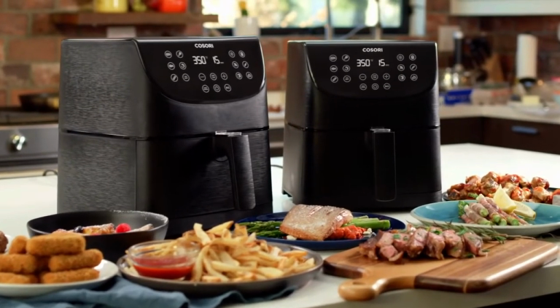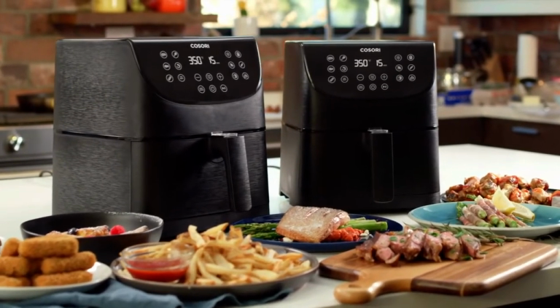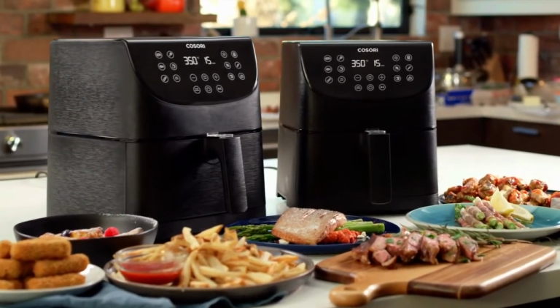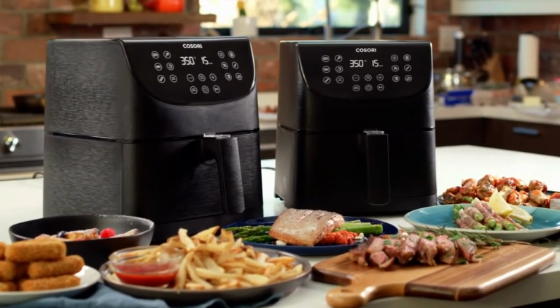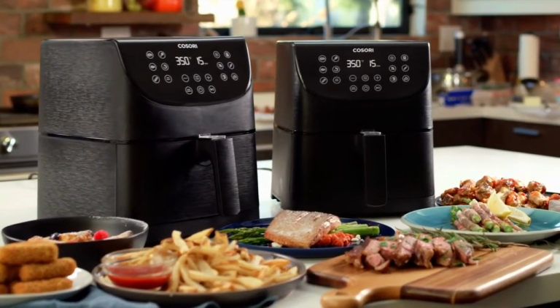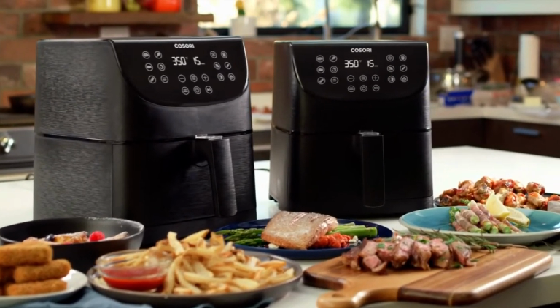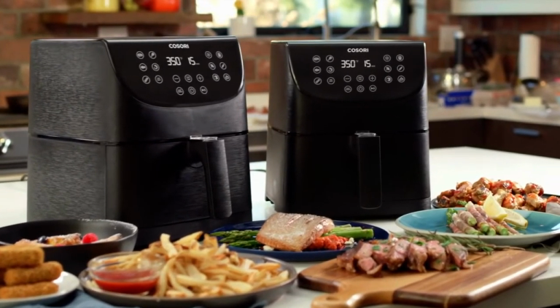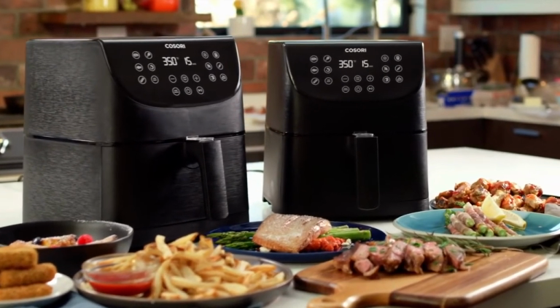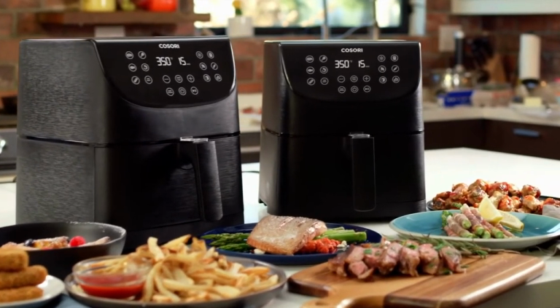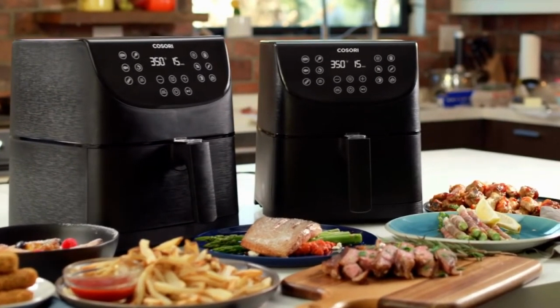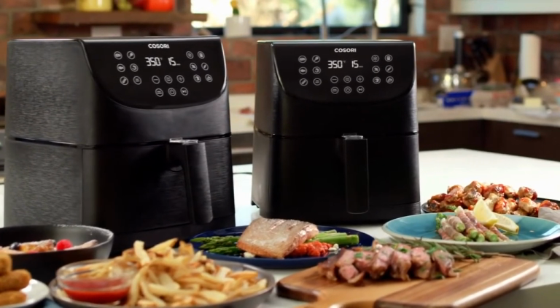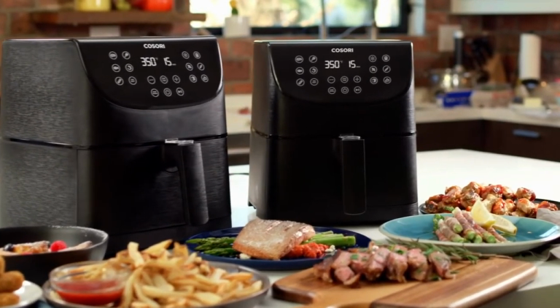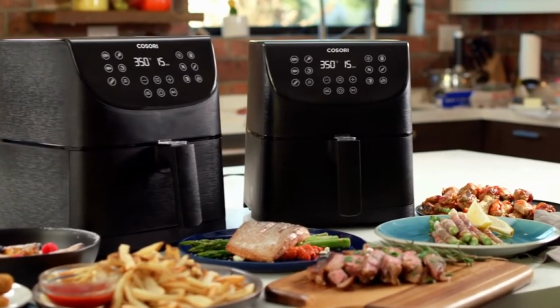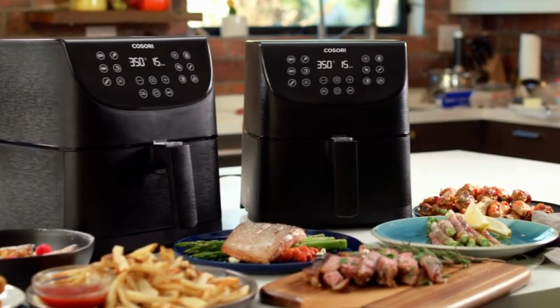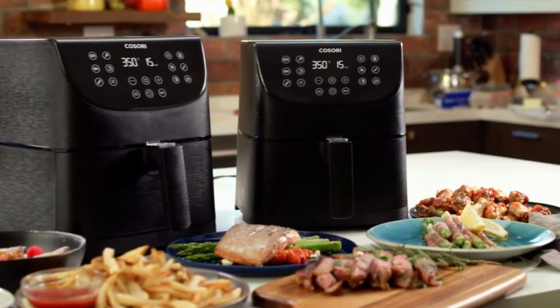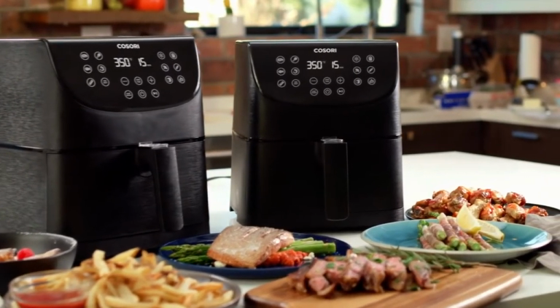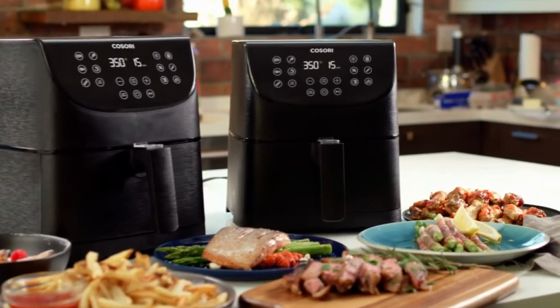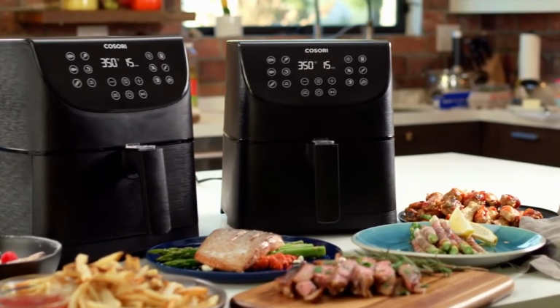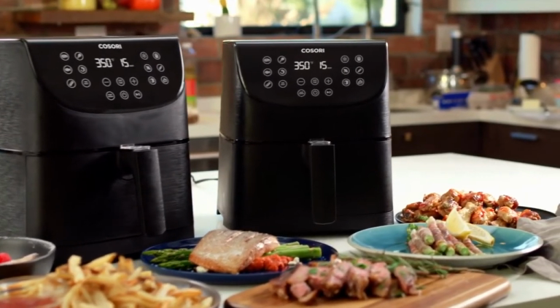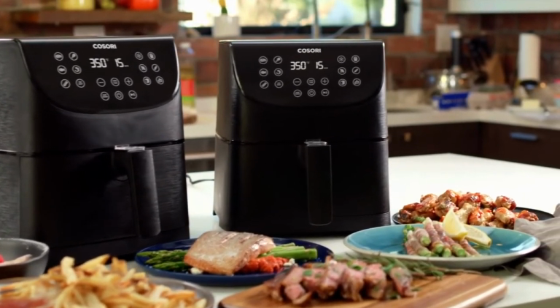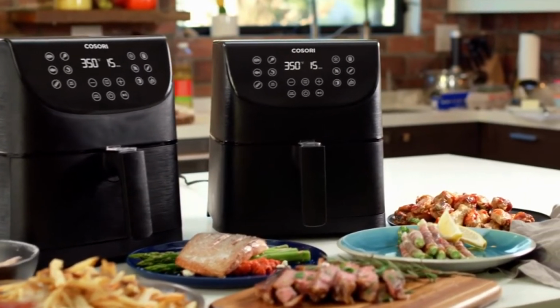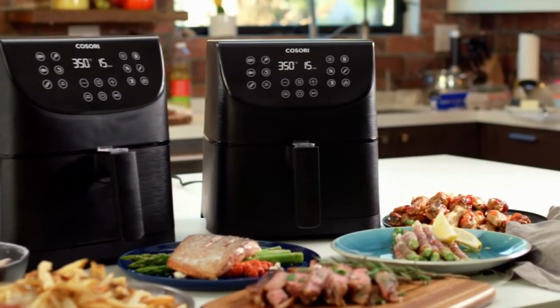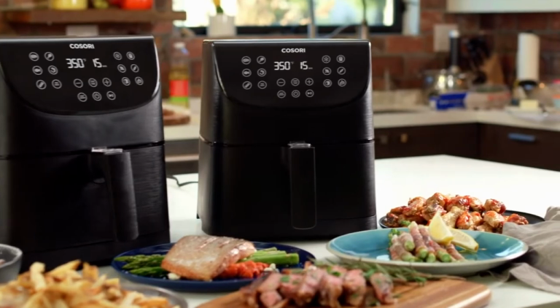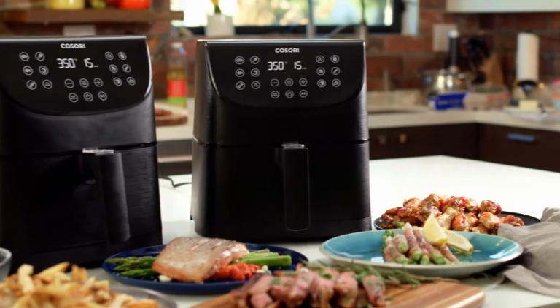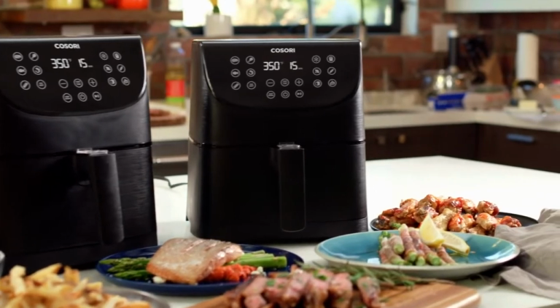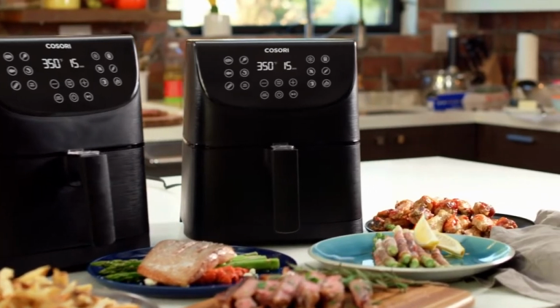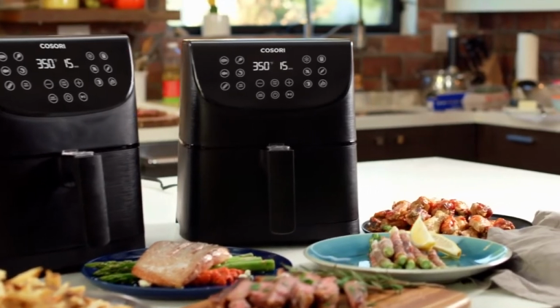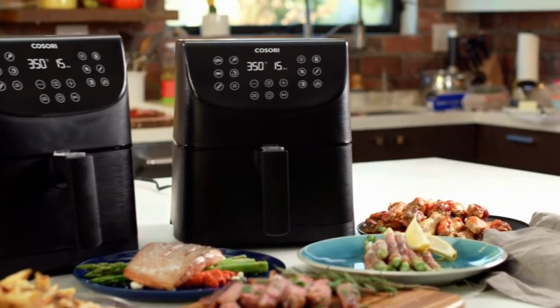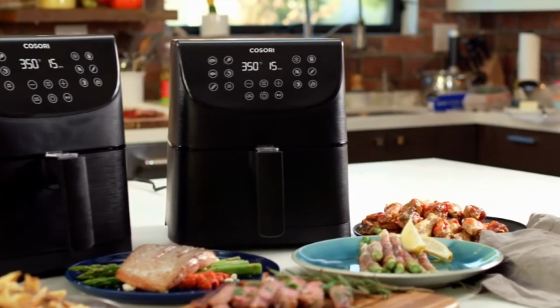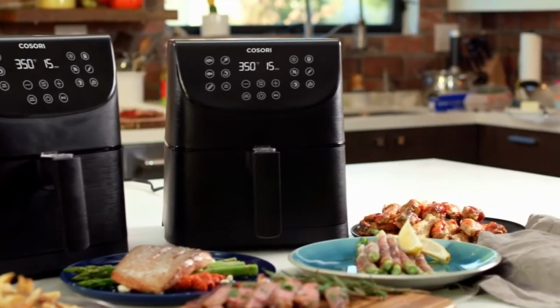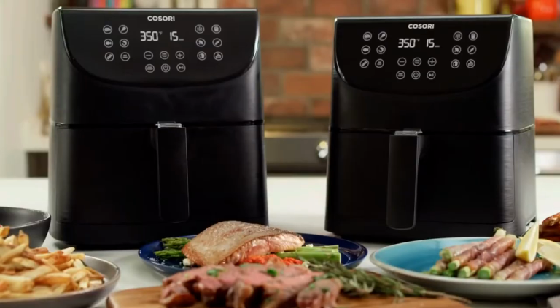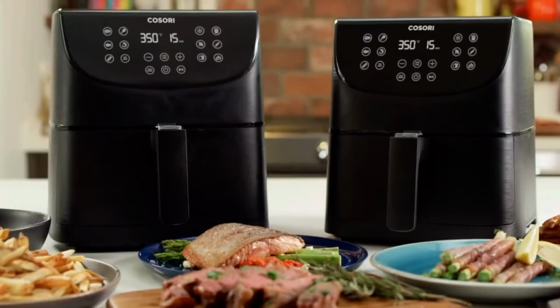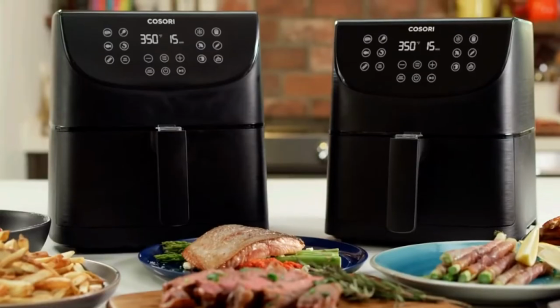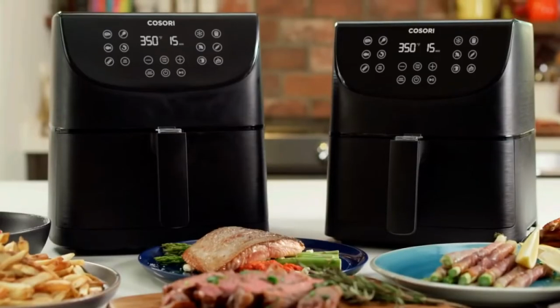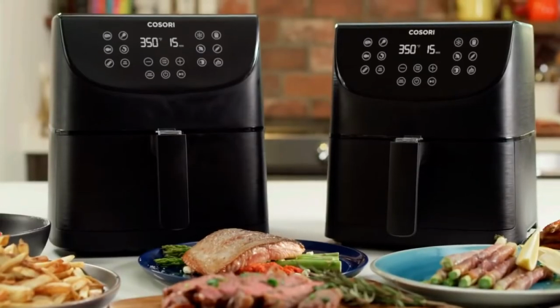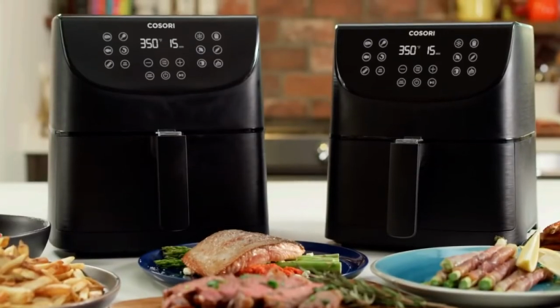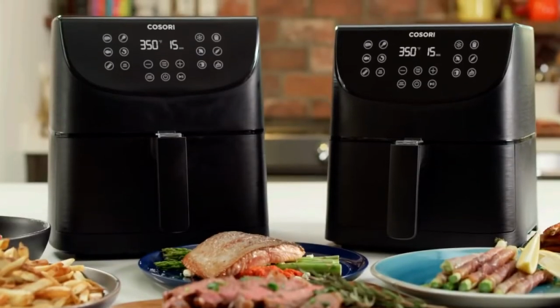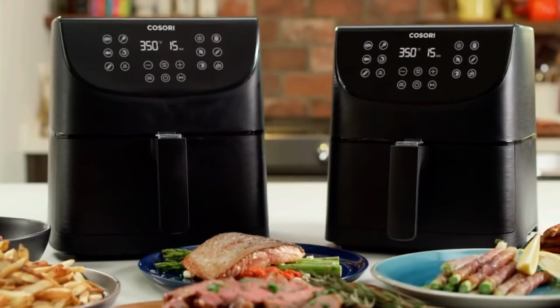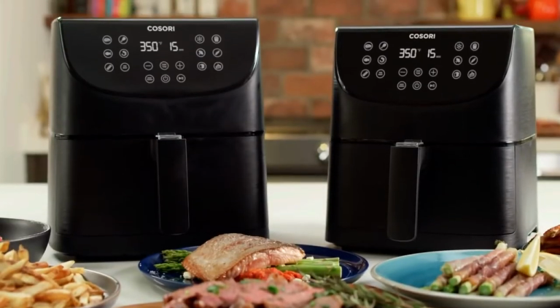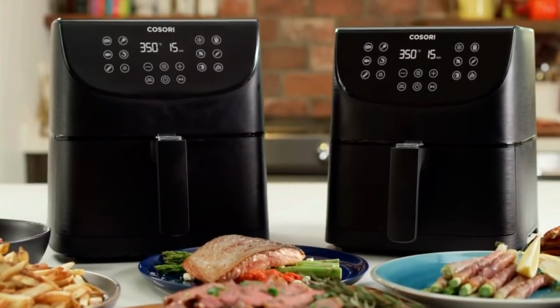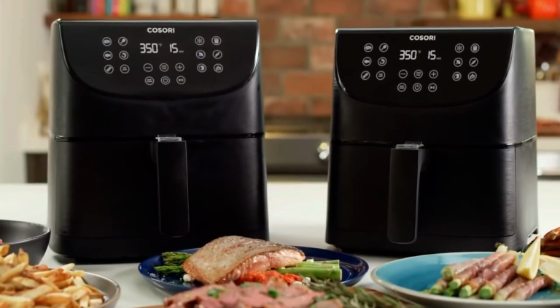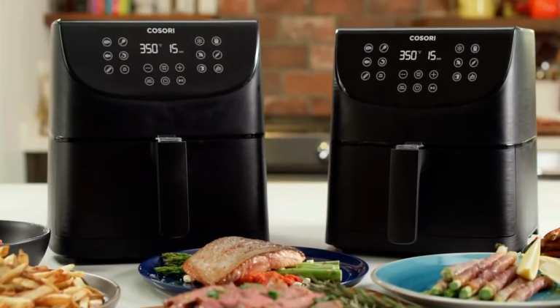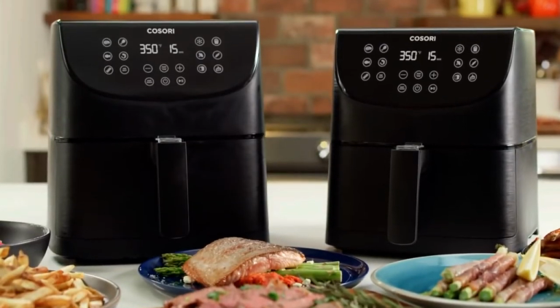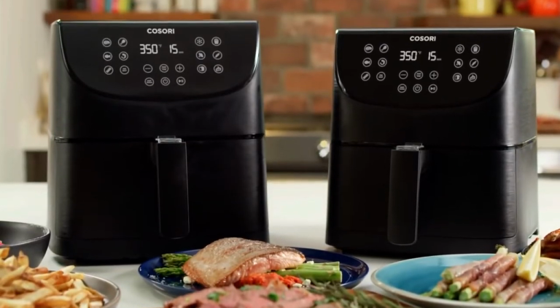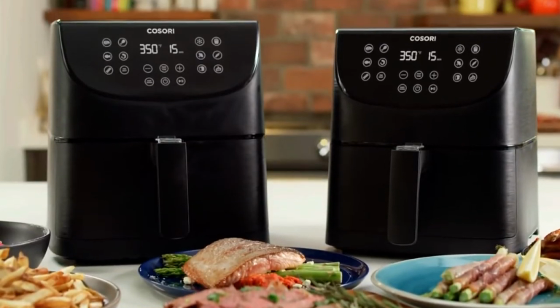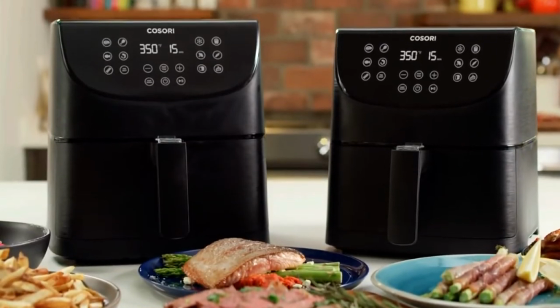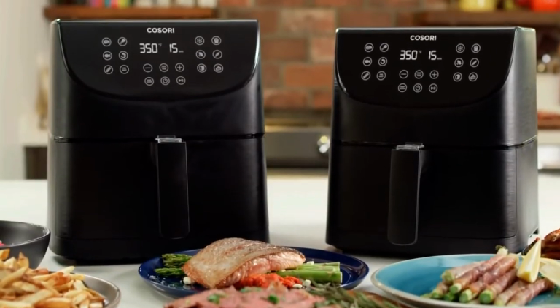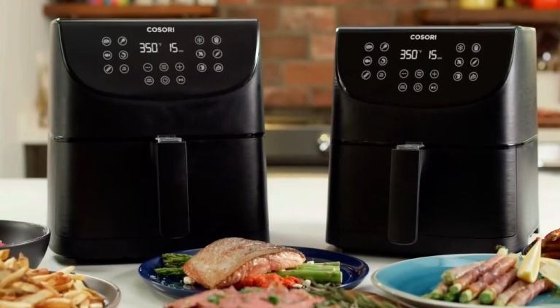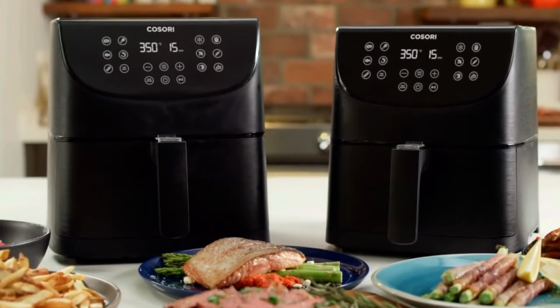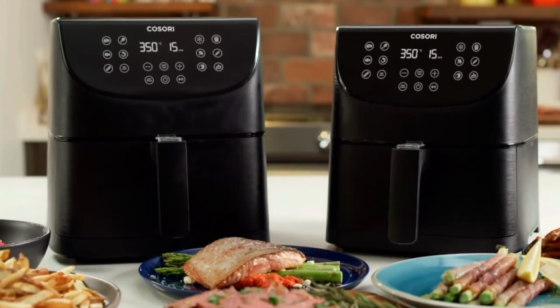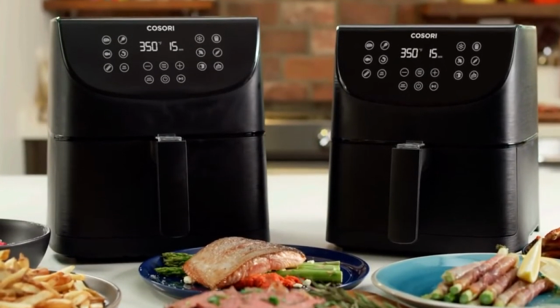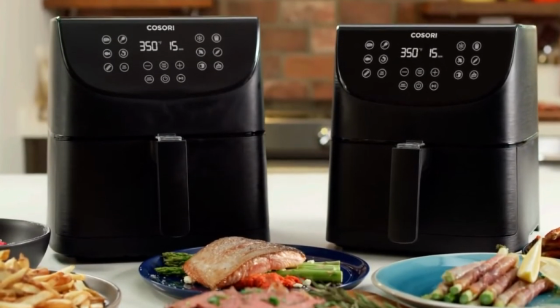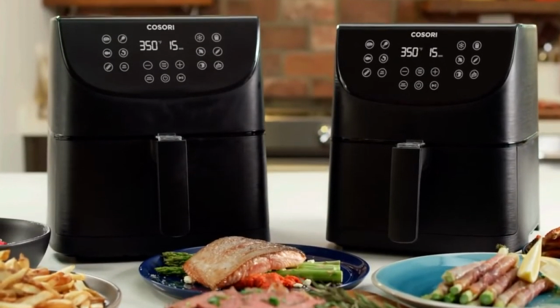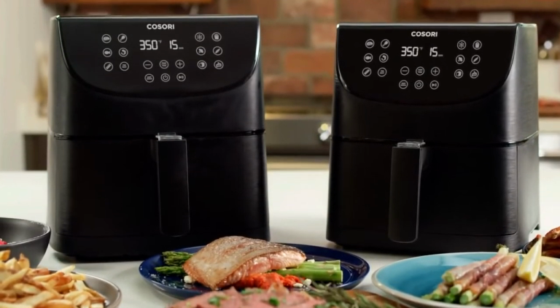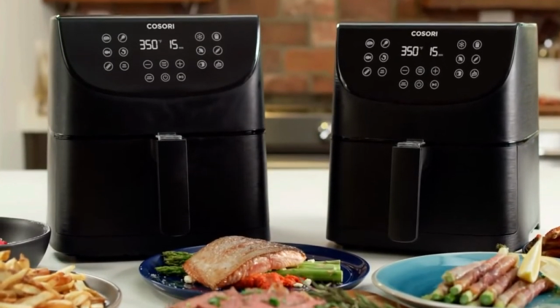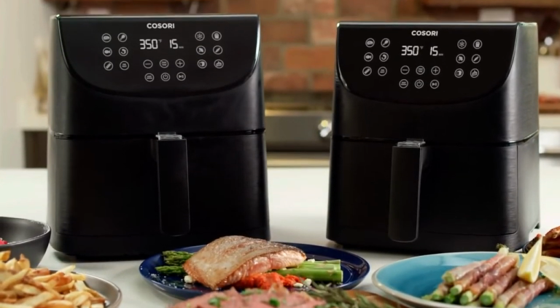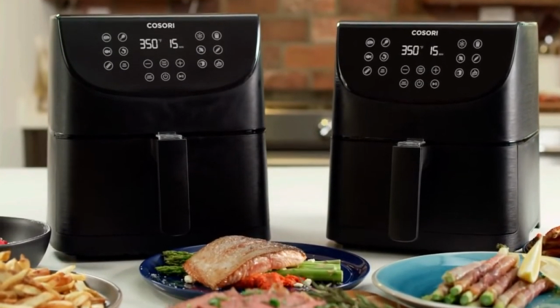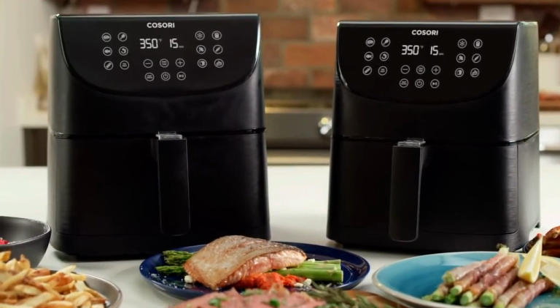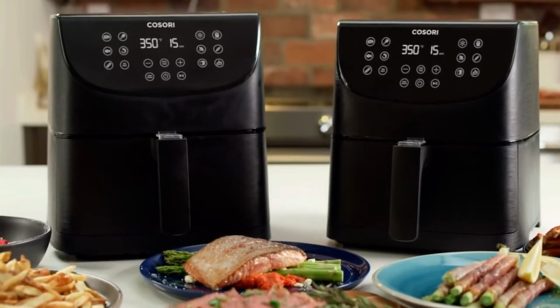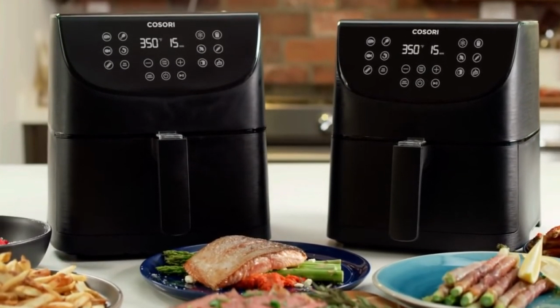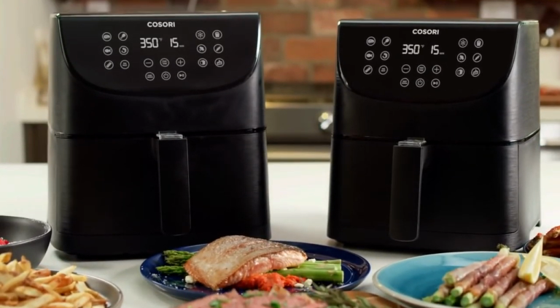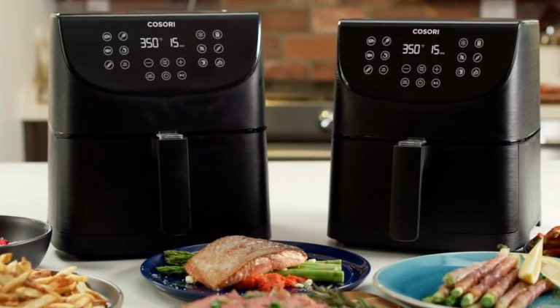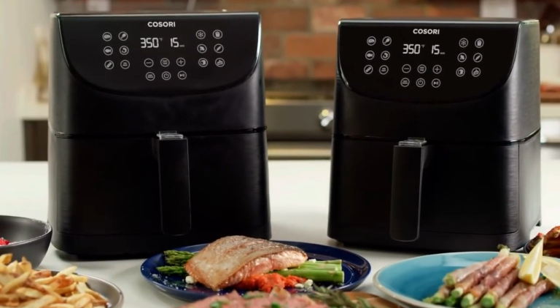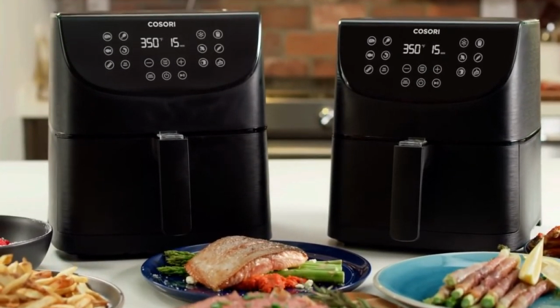That's the amazing Kosori air fryer, available in 3.7 and 5.8 quart sizes, so you can start adding fuel to the fryer. Live life tastefully.